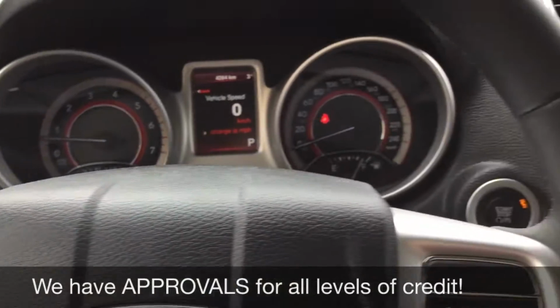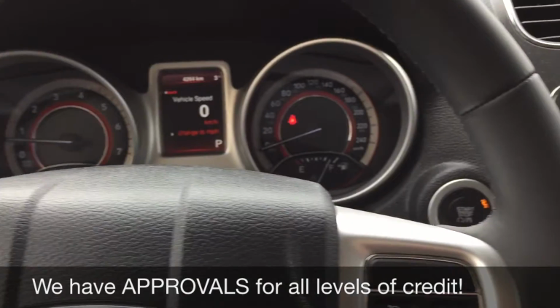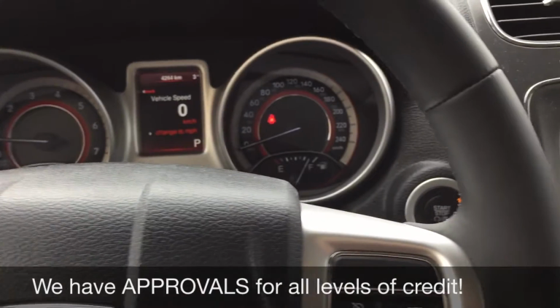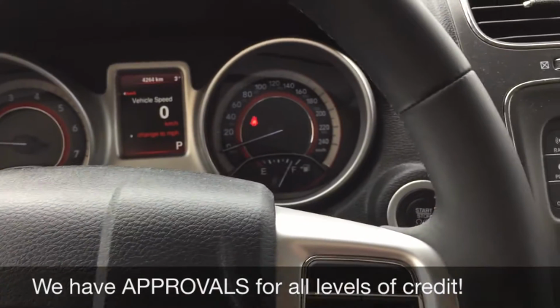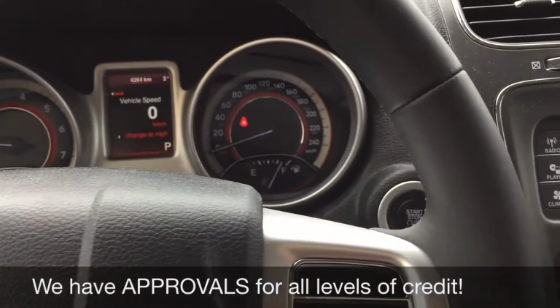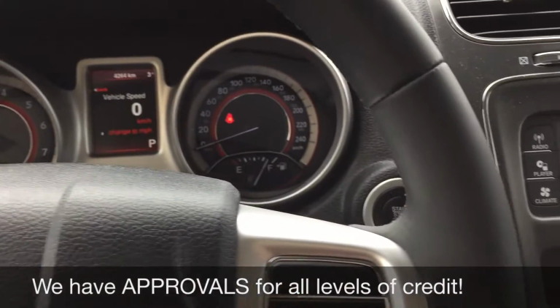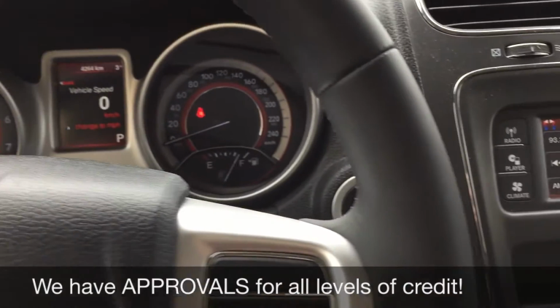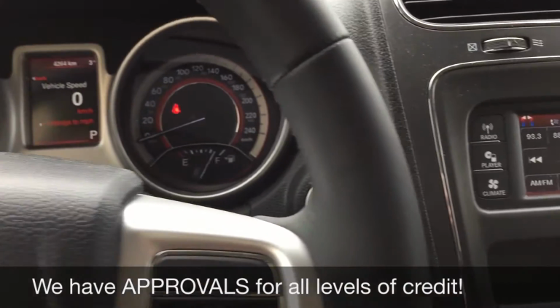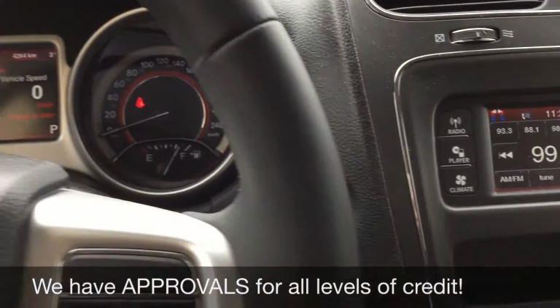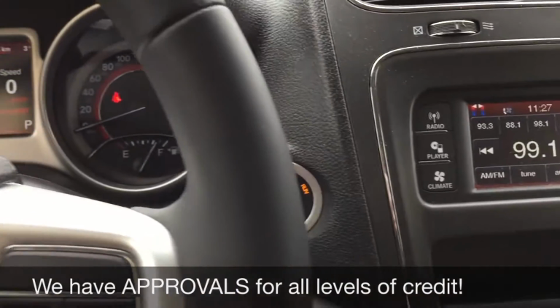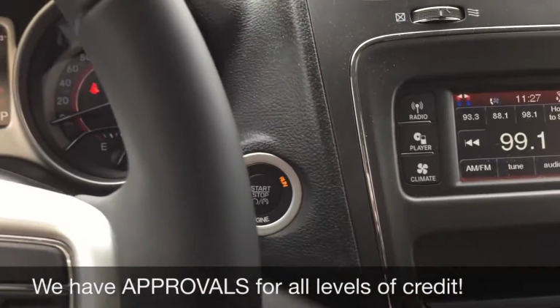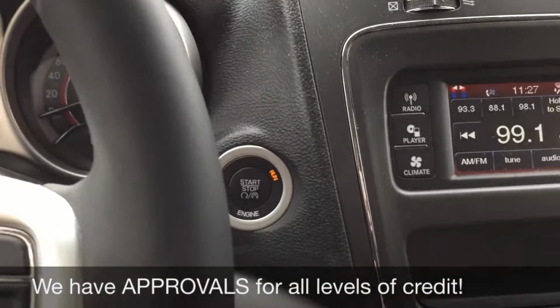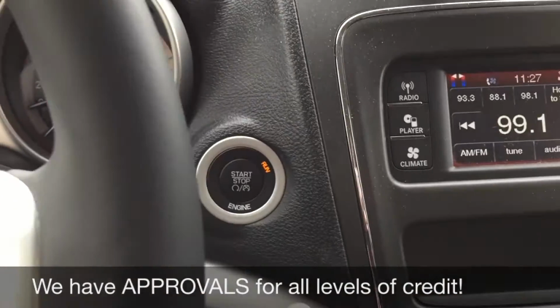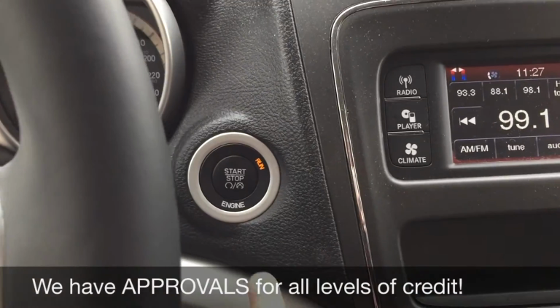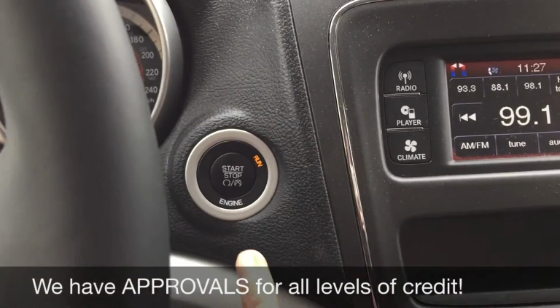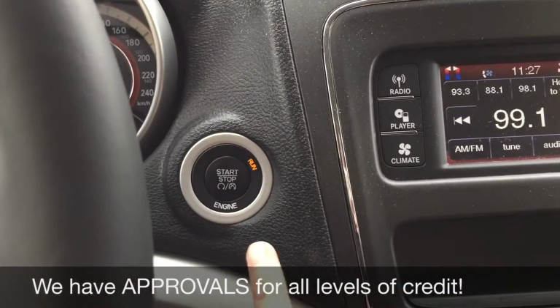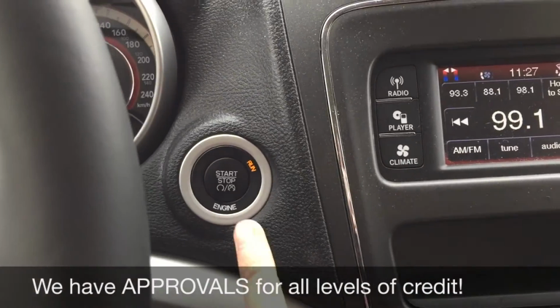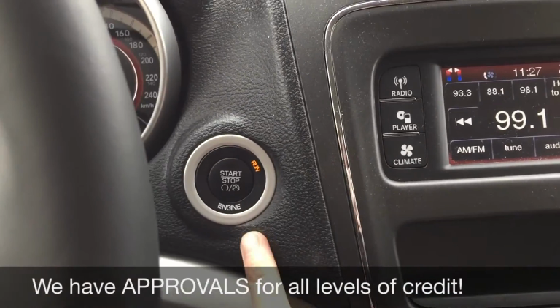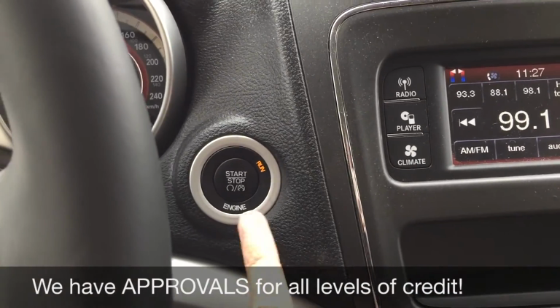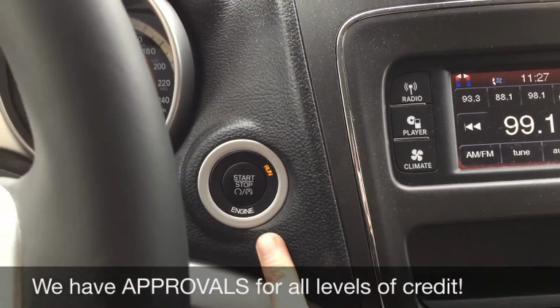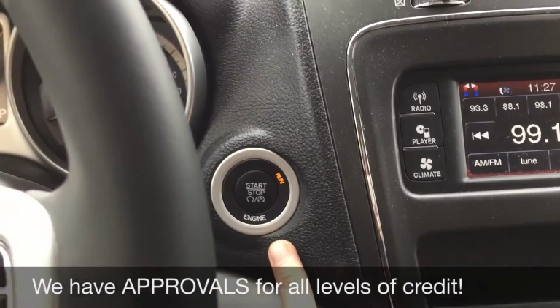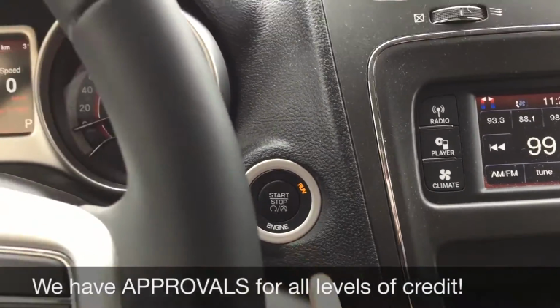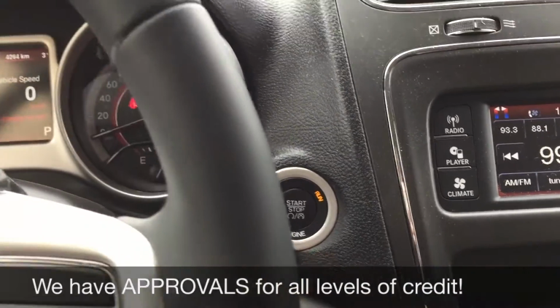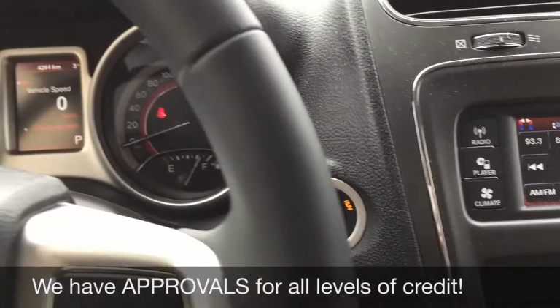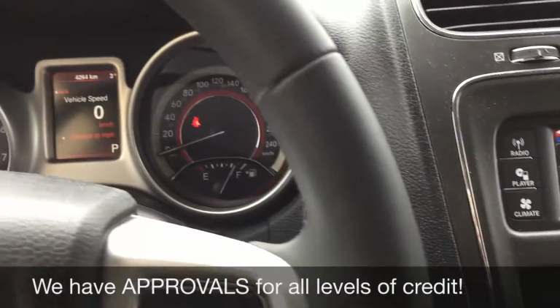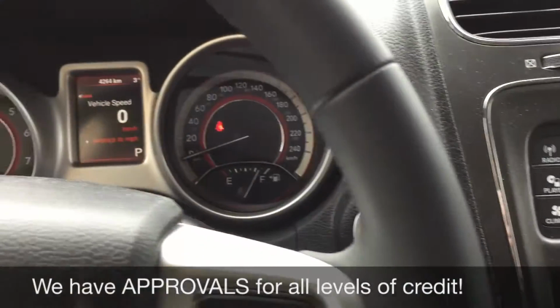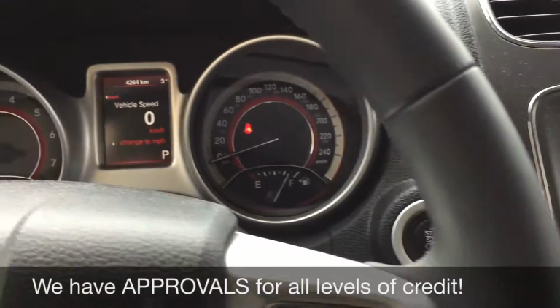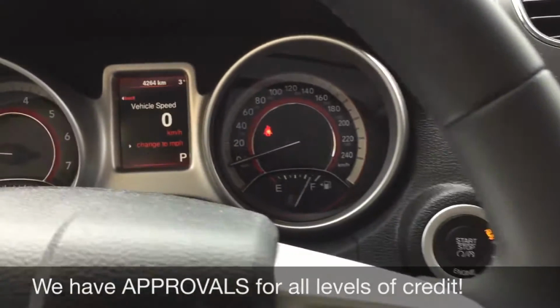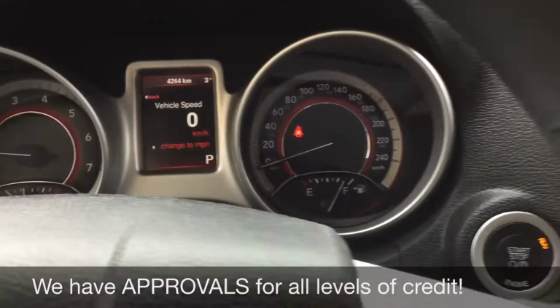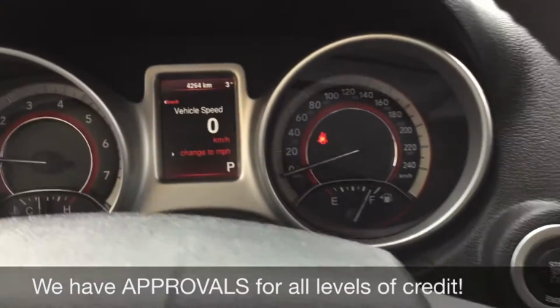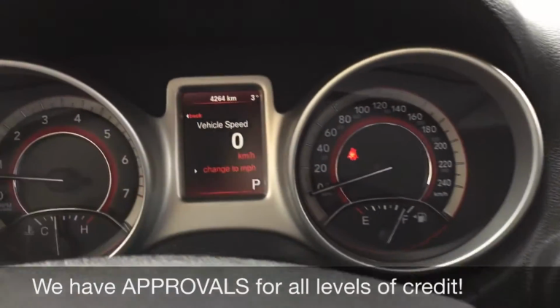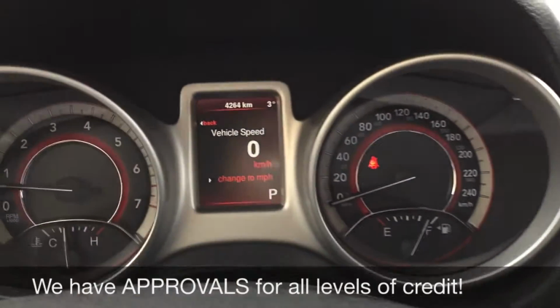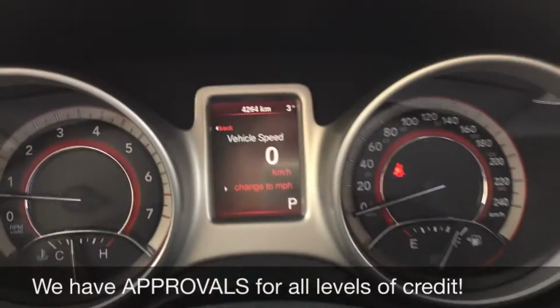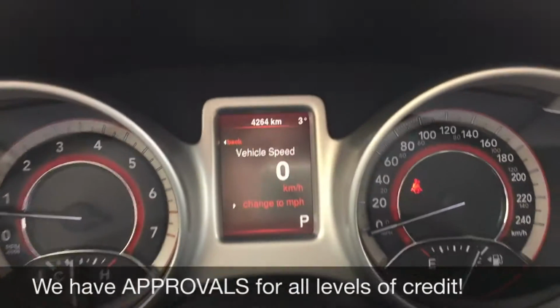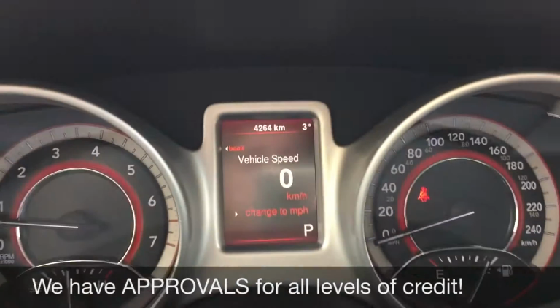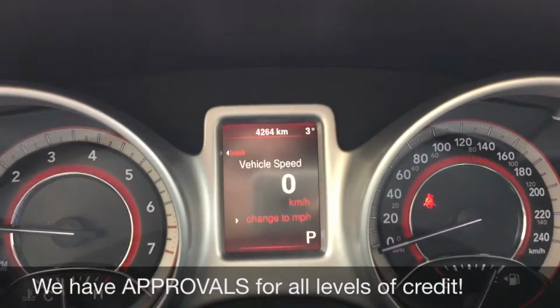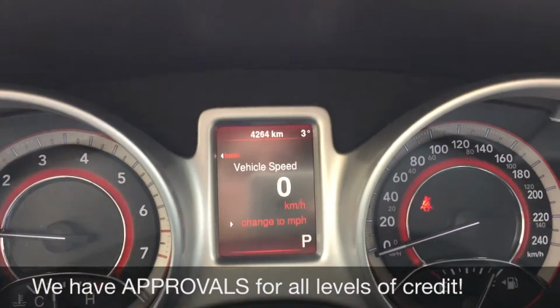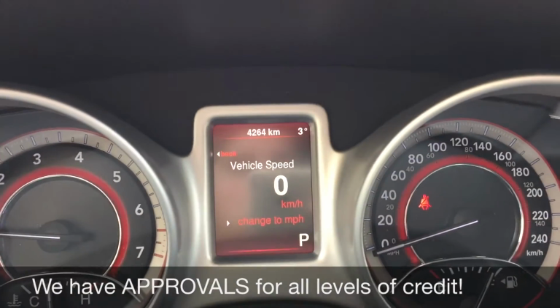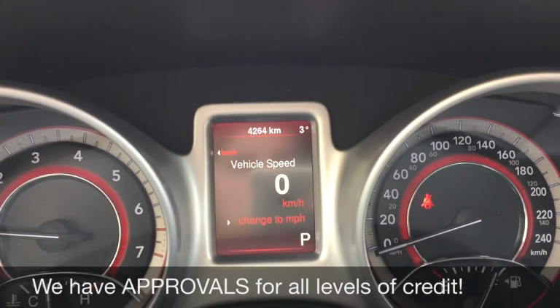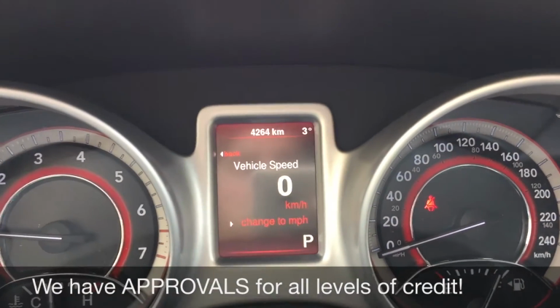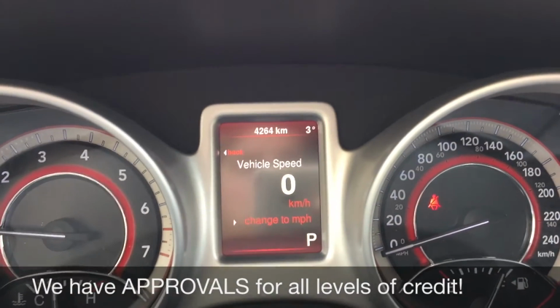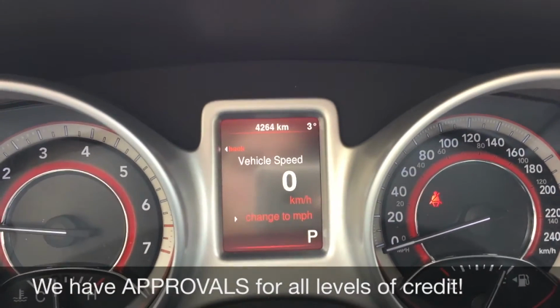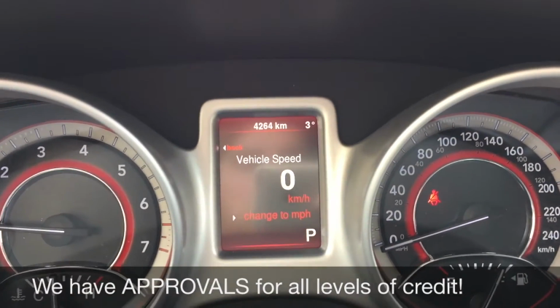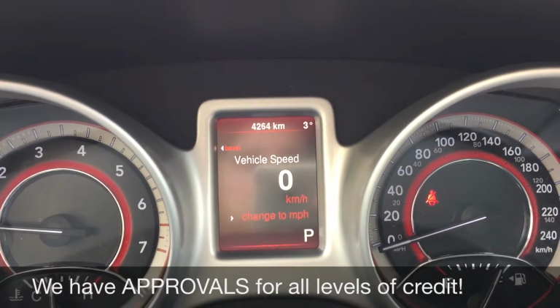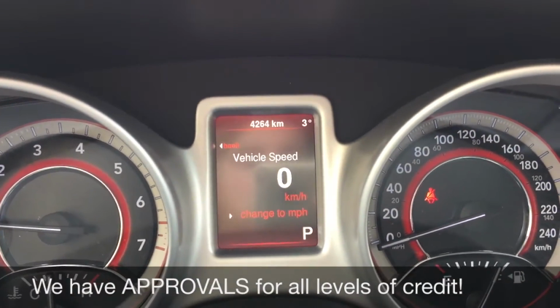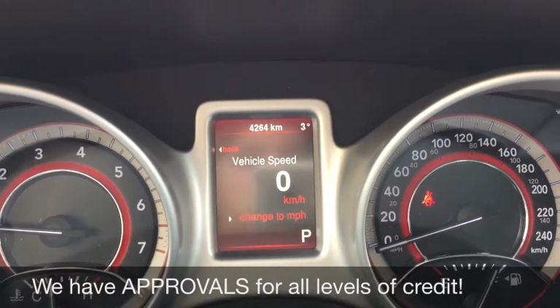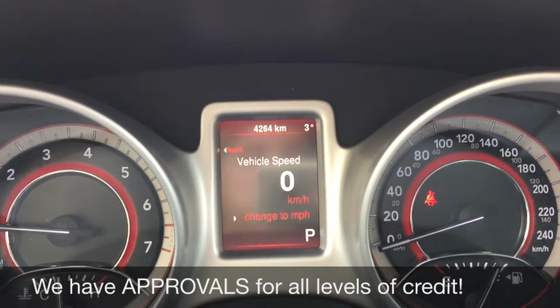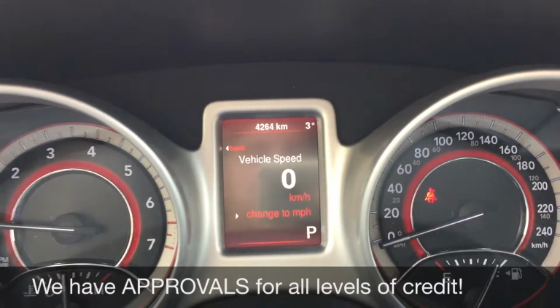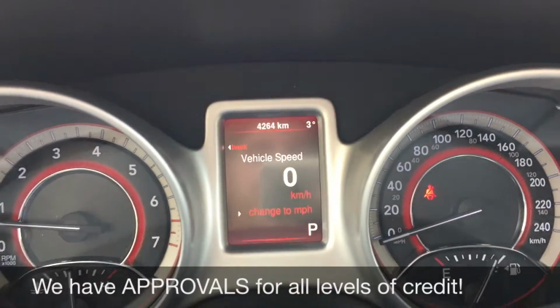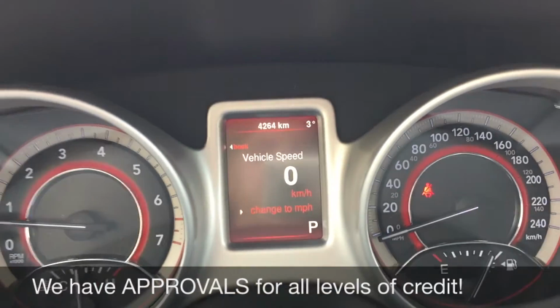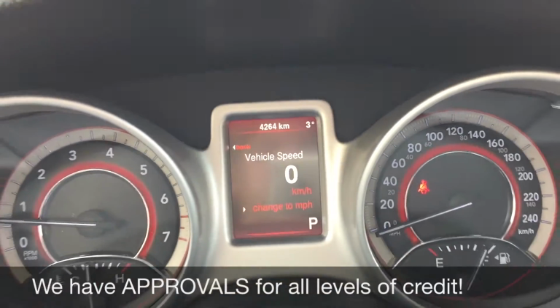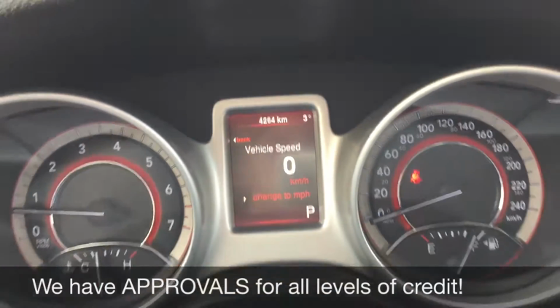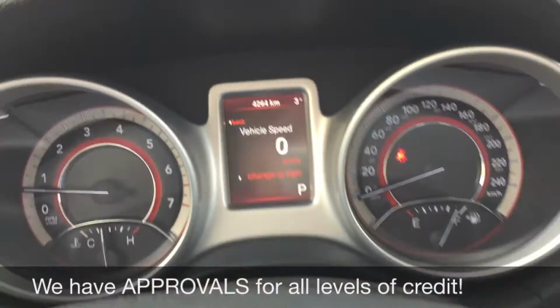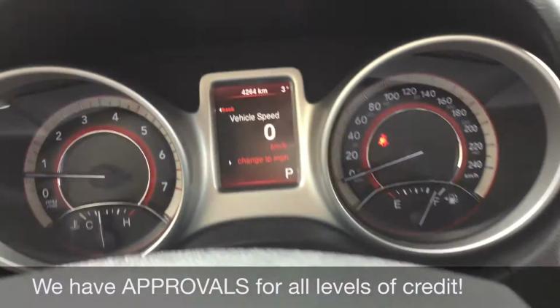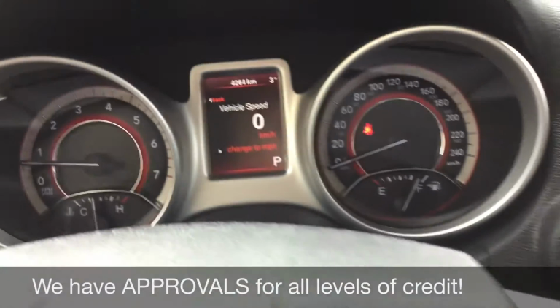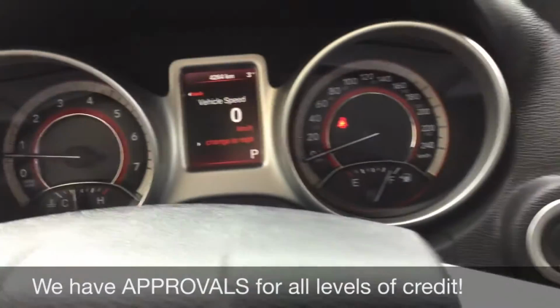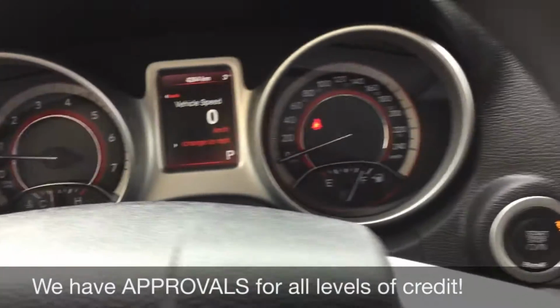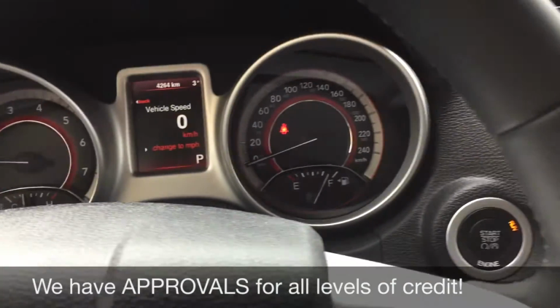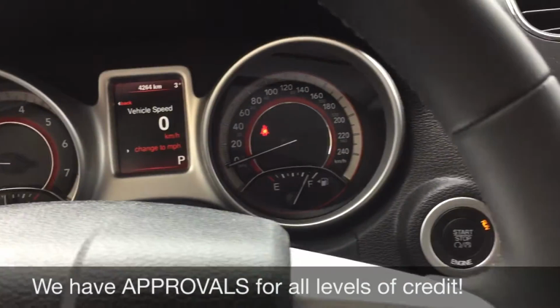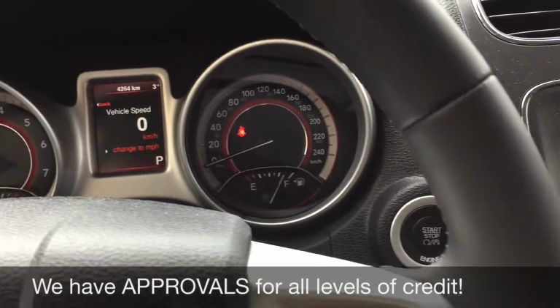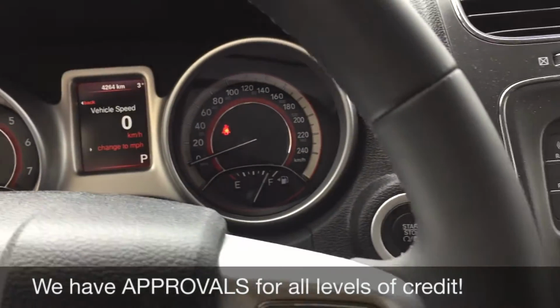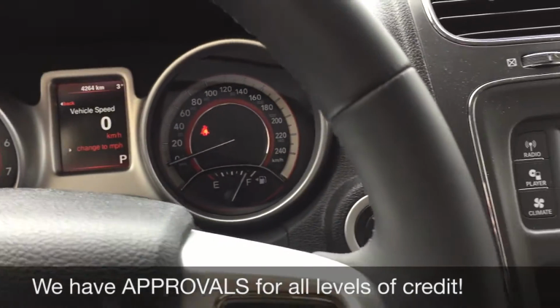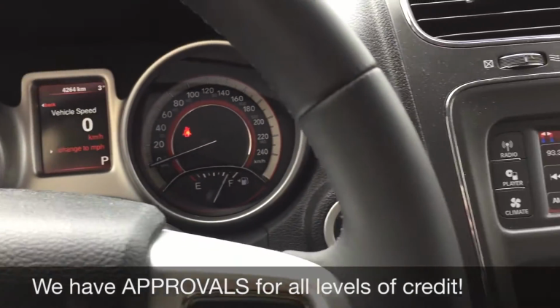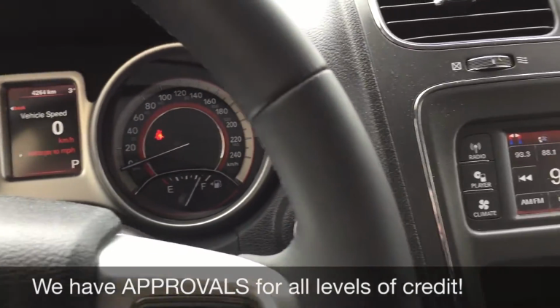We have a push-start ignition in here, and there's one last thing I want to show you — that is how low the kilometers are. So as I said, basically a brand new vehicle.